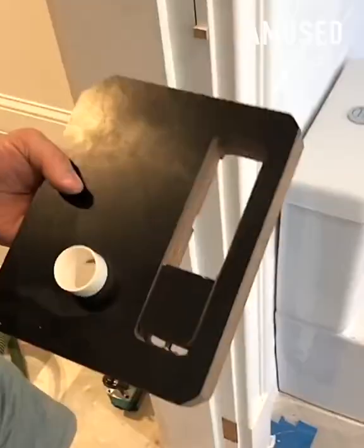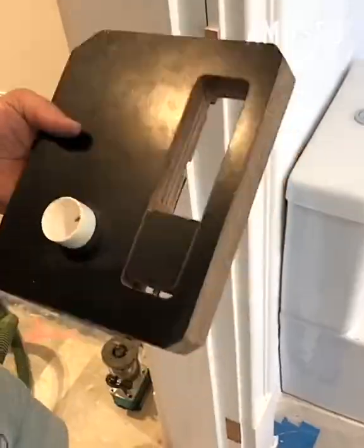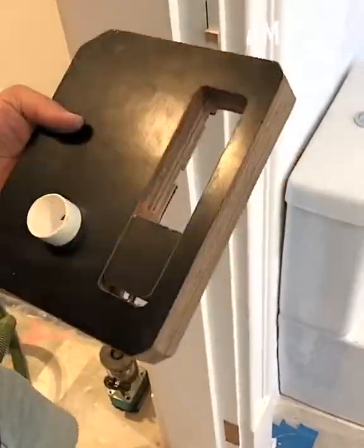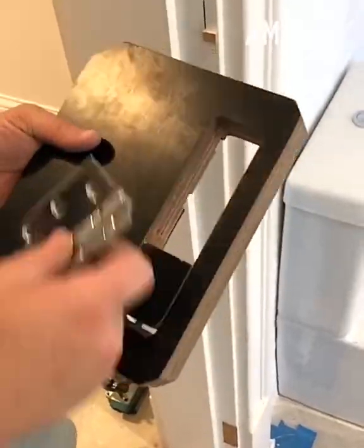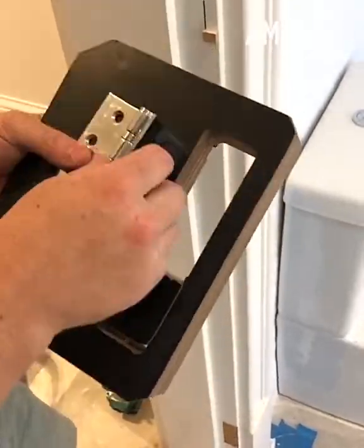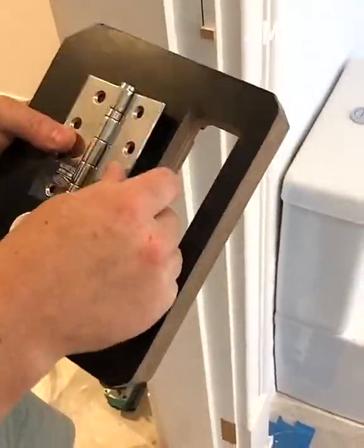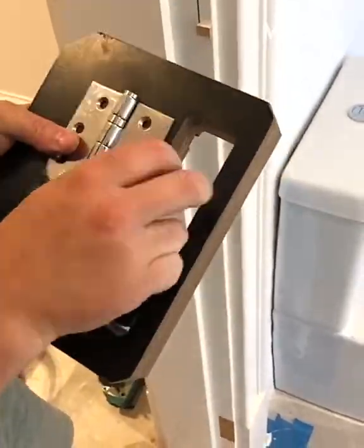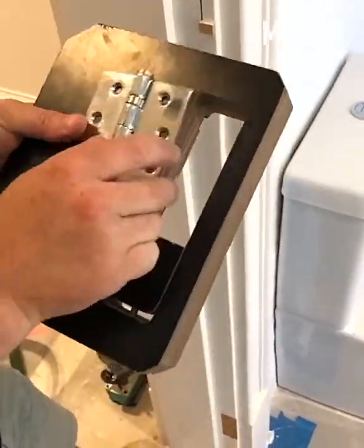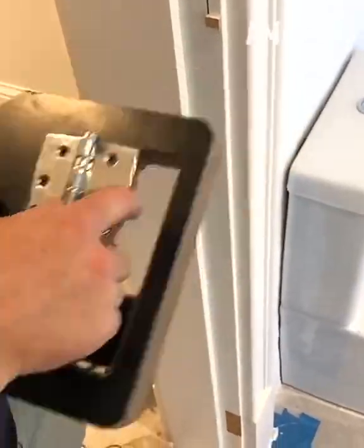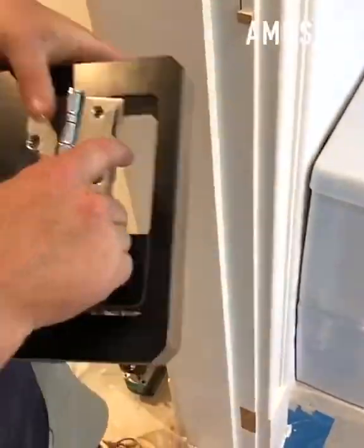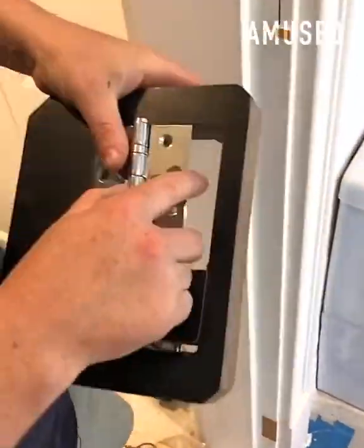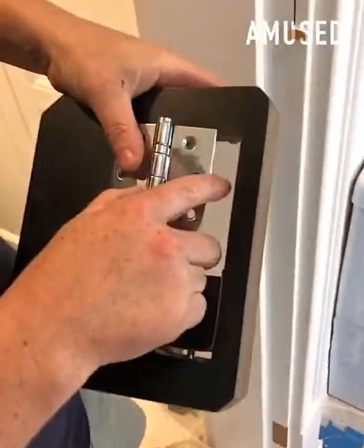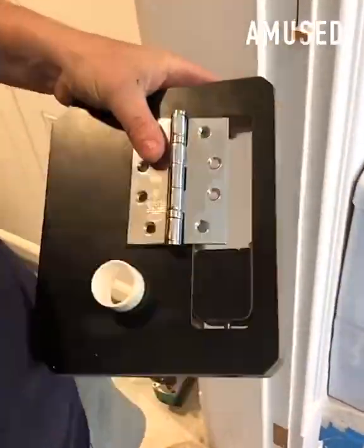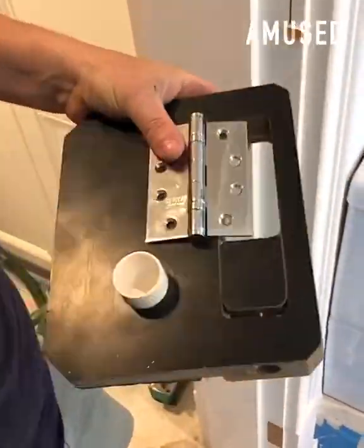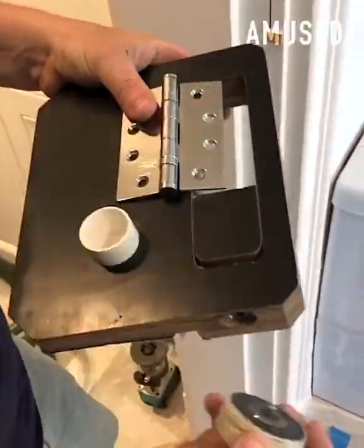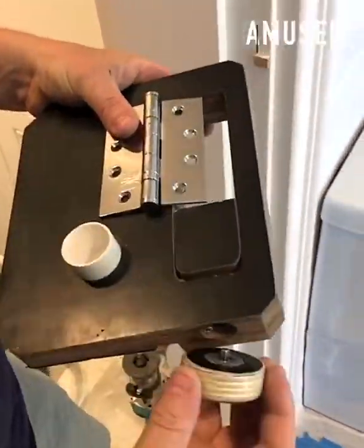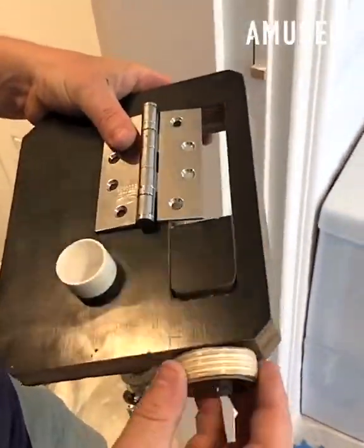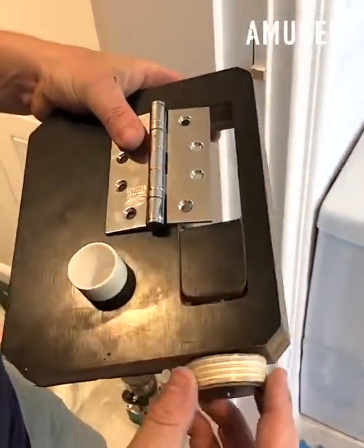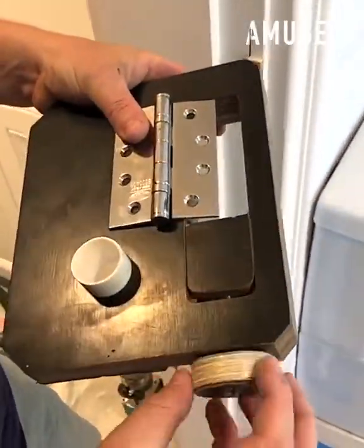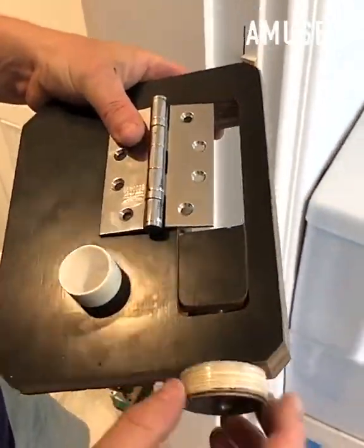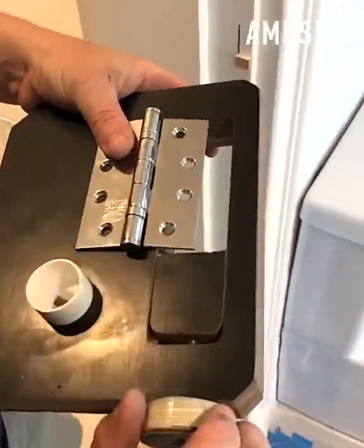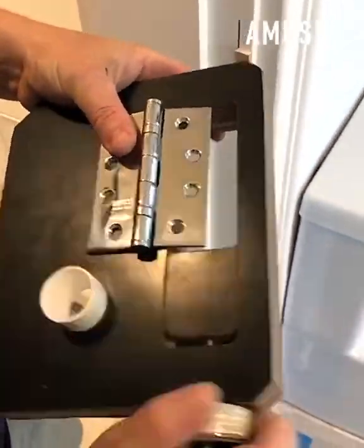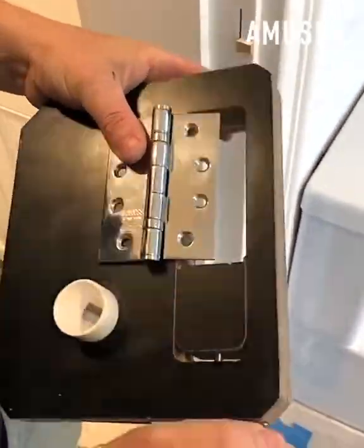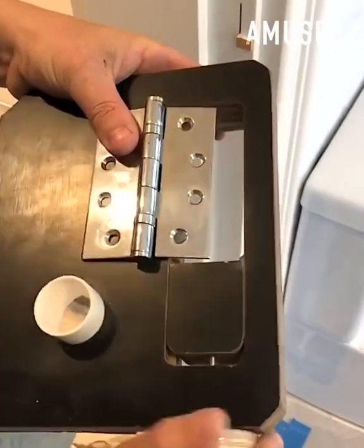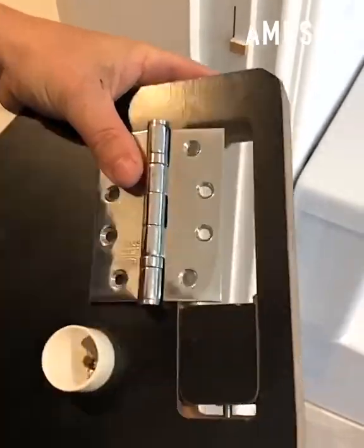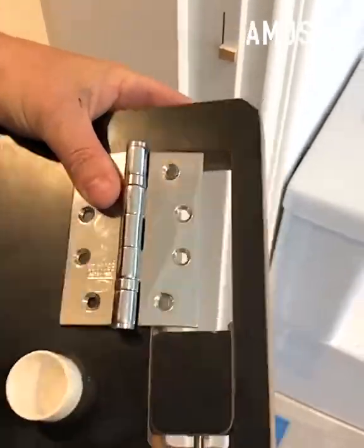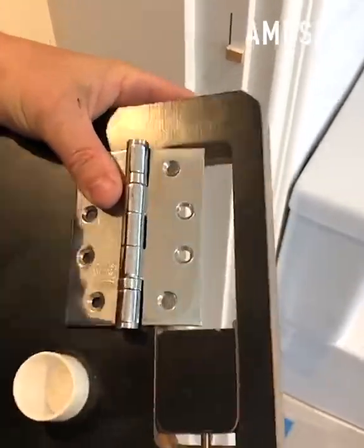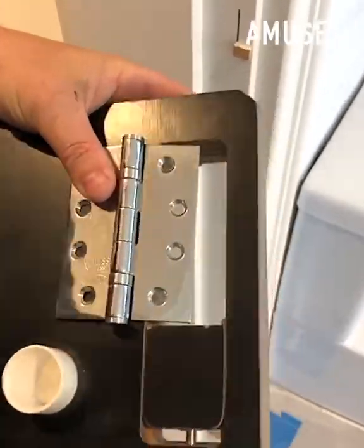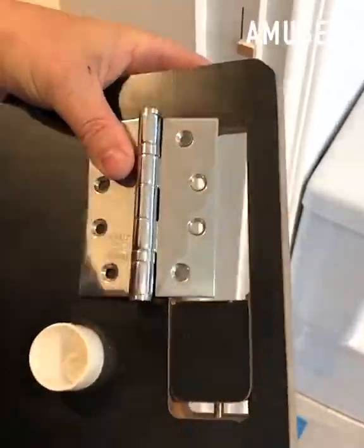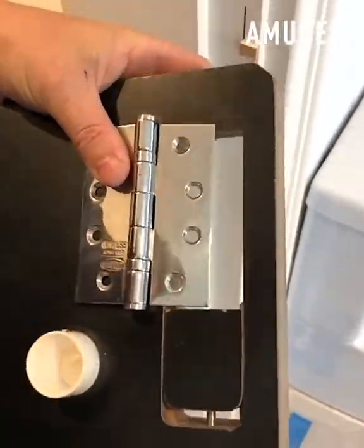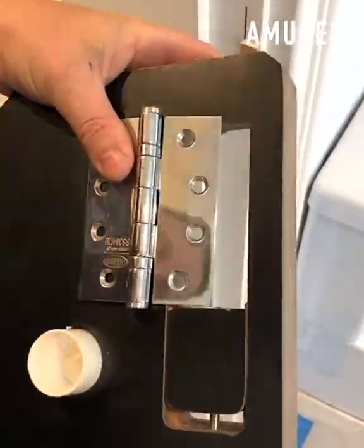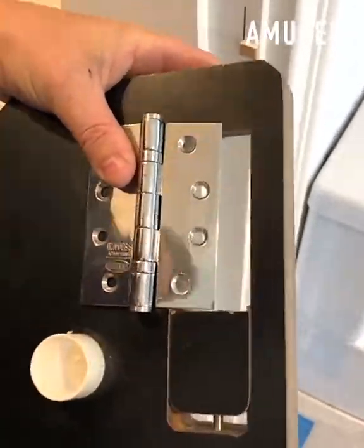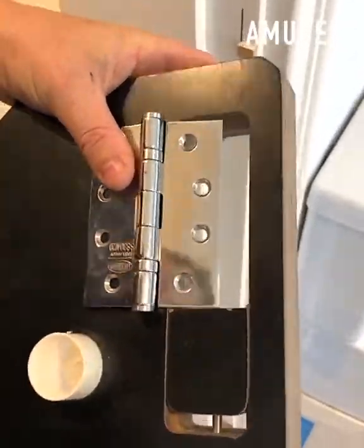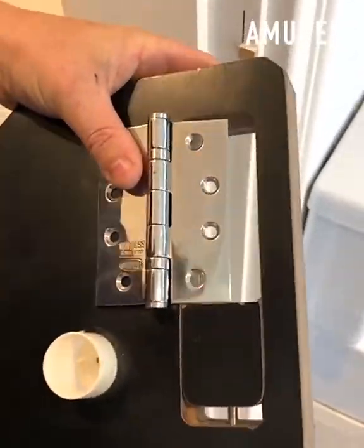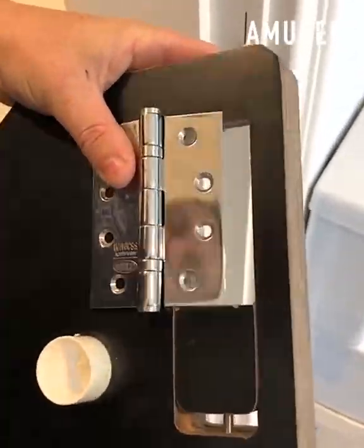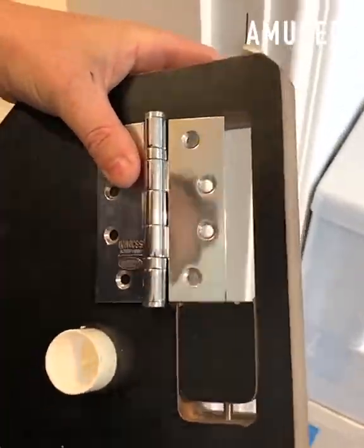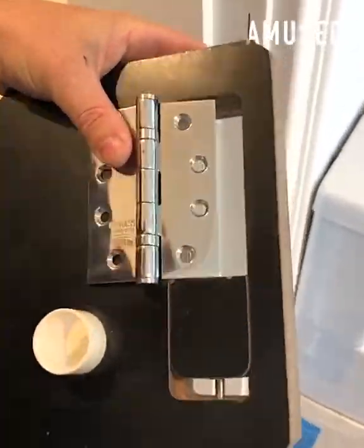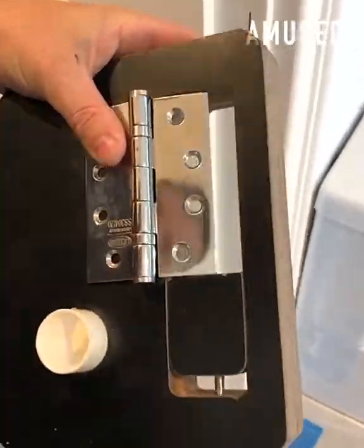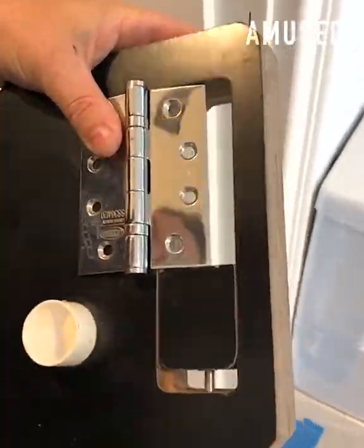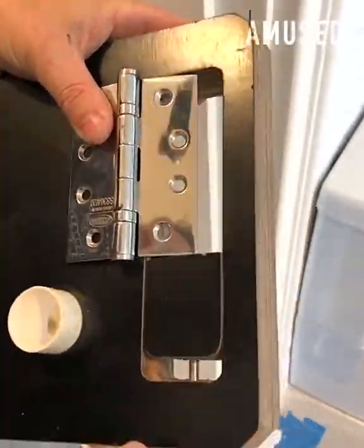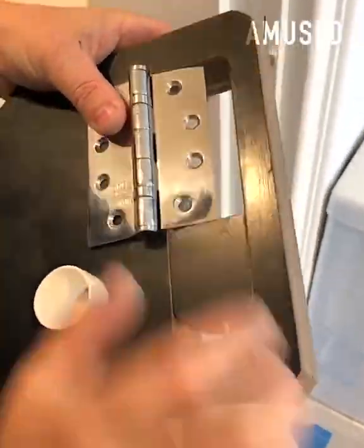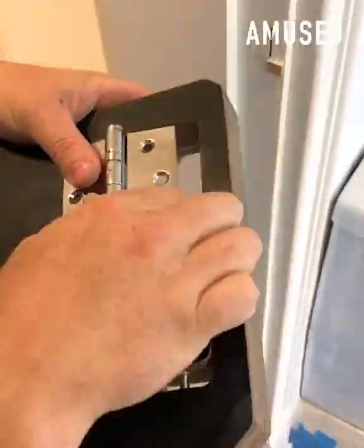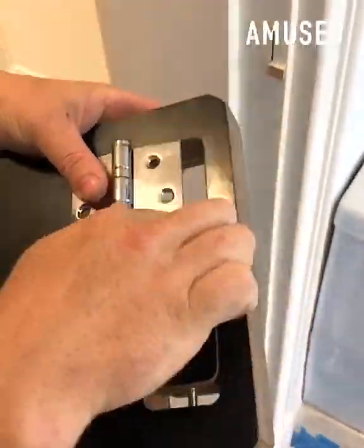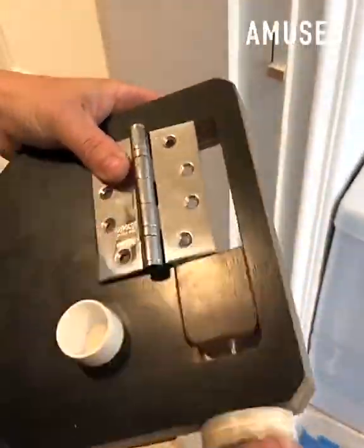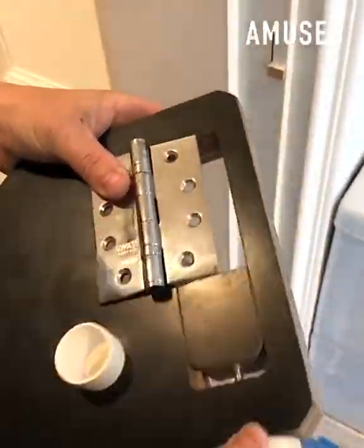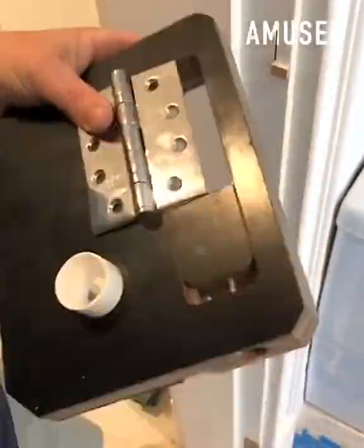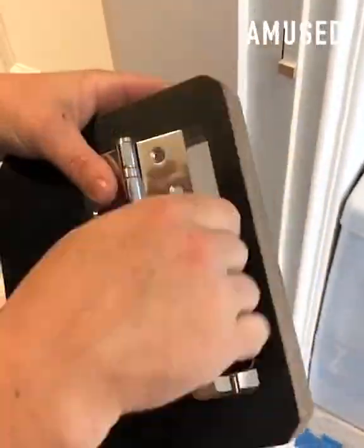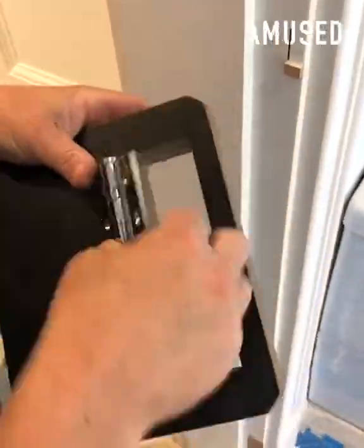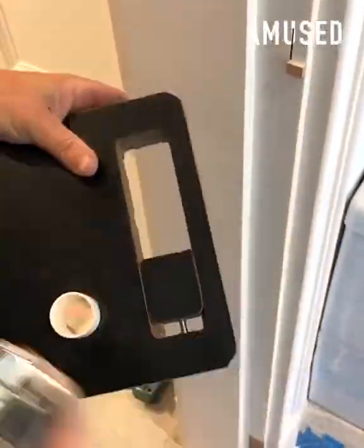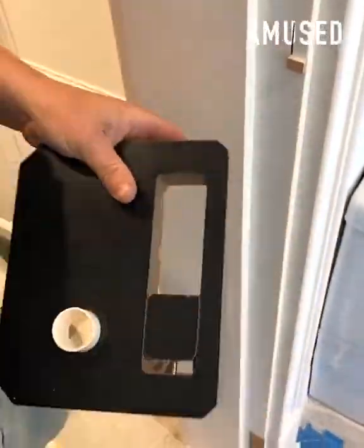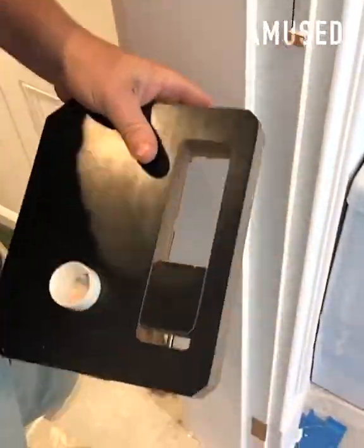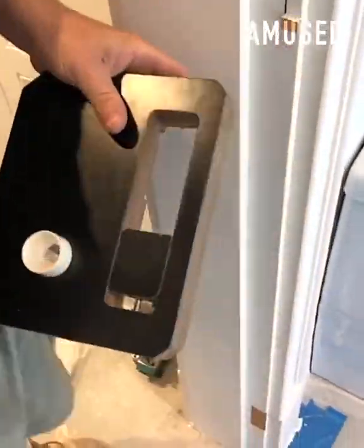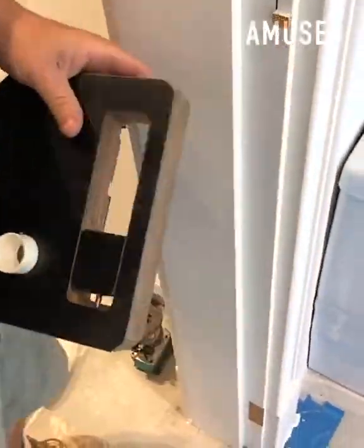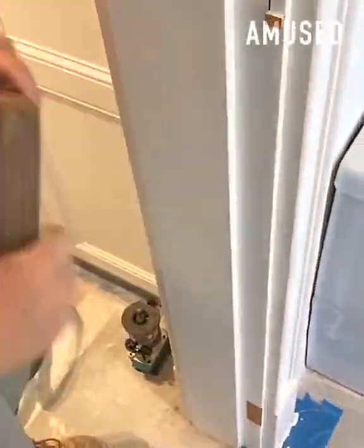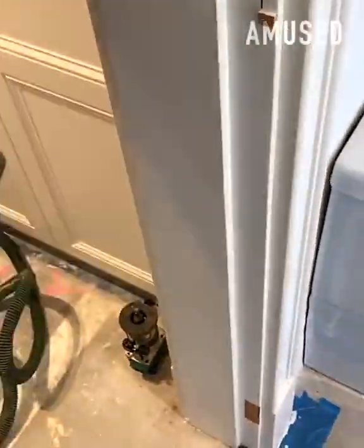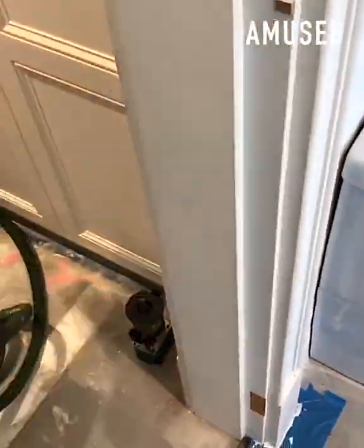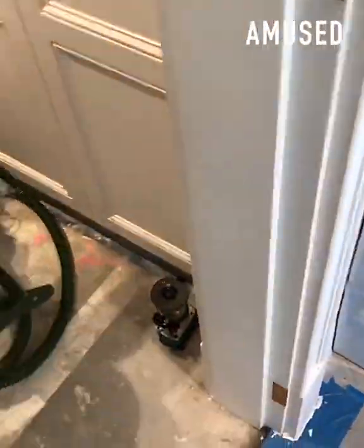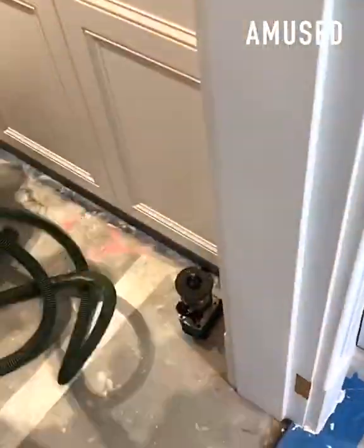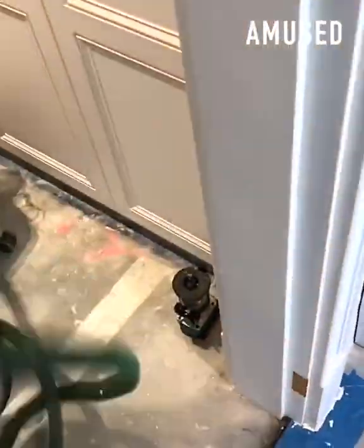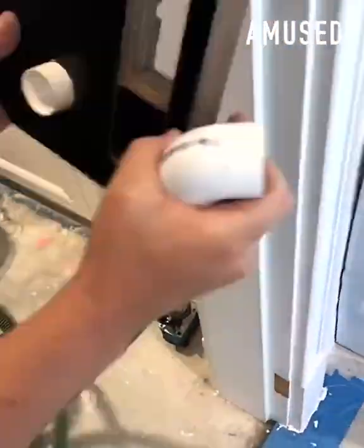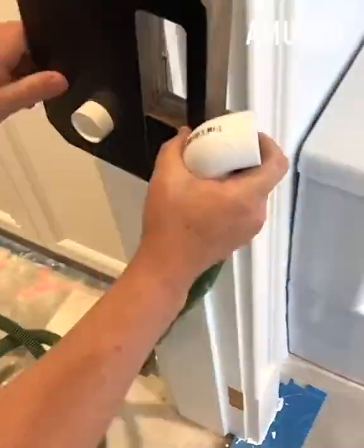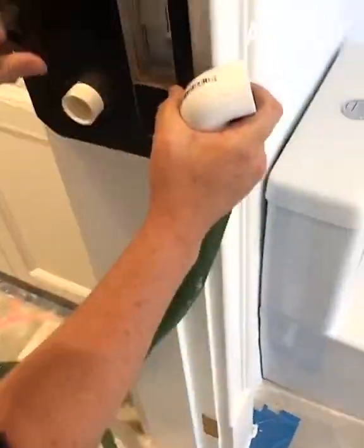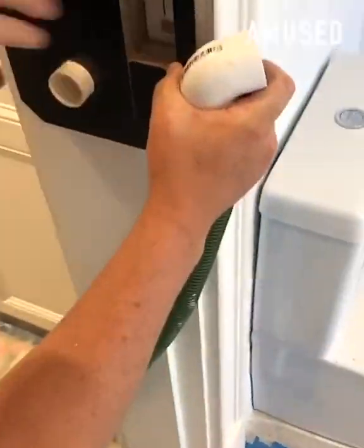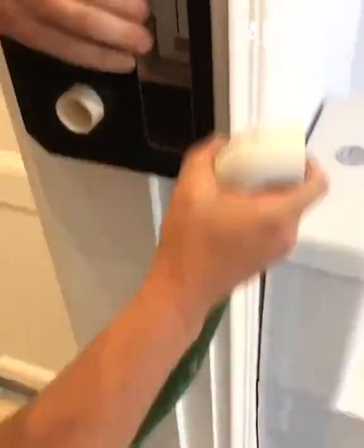After an adjustable template is used to measure a door hinge, it's held in place with suction and mortises are cut out.